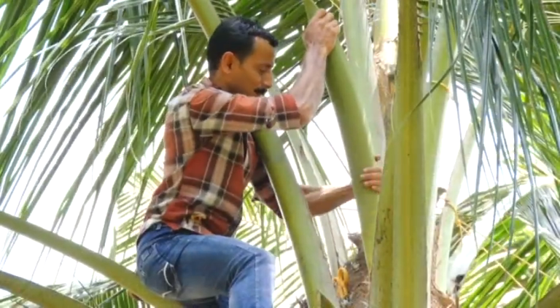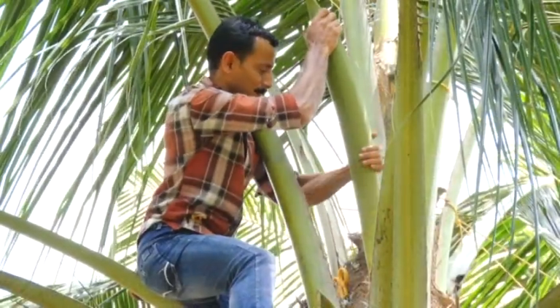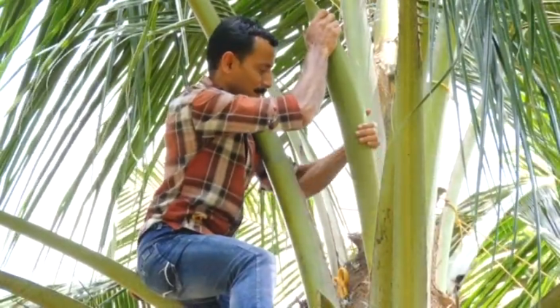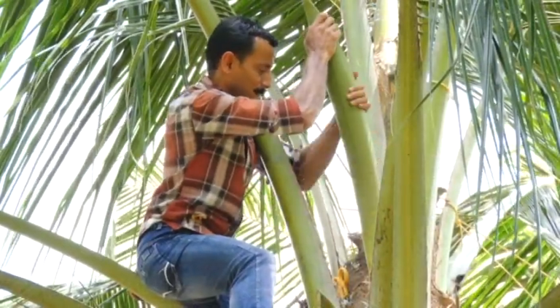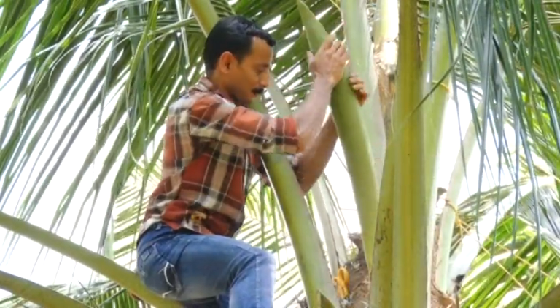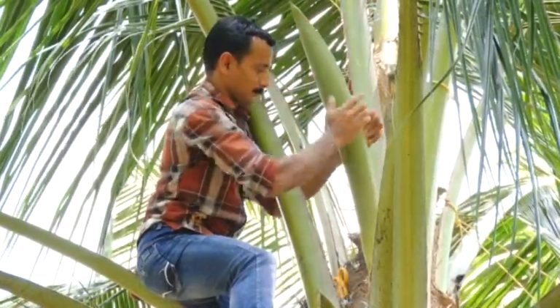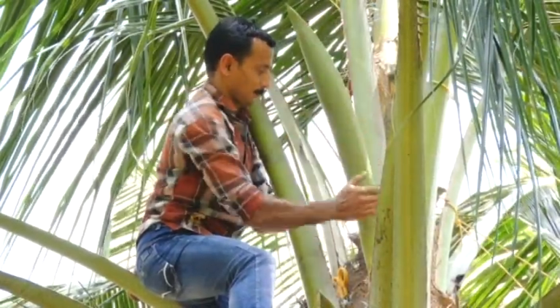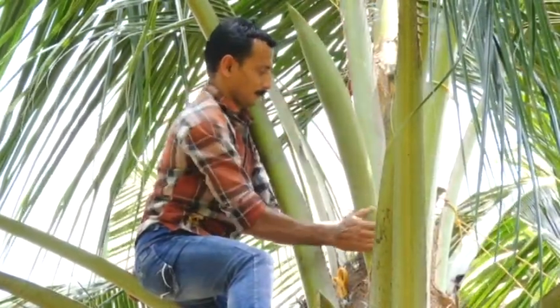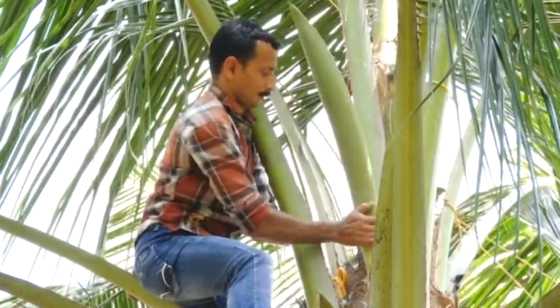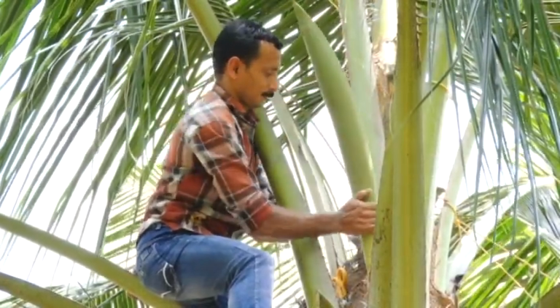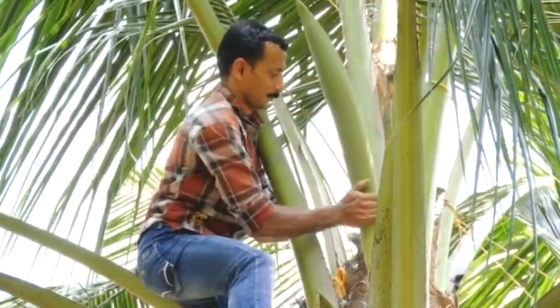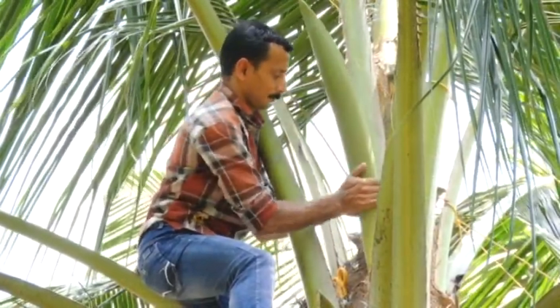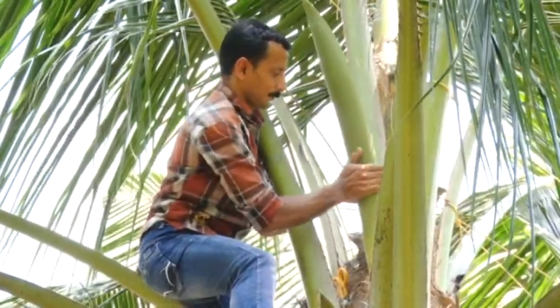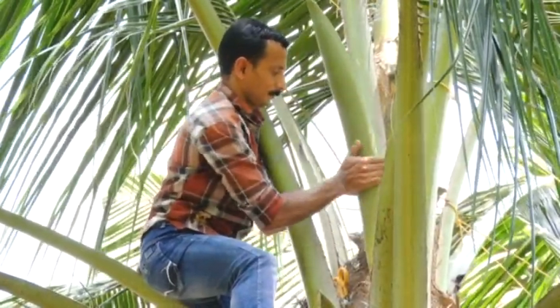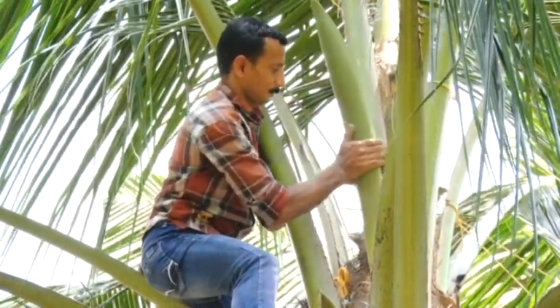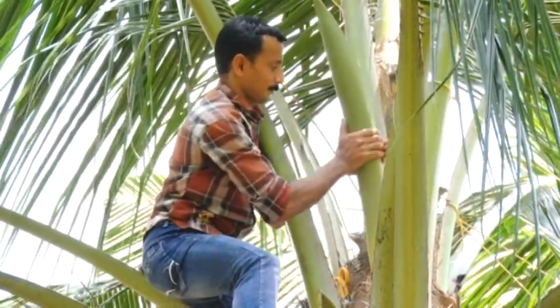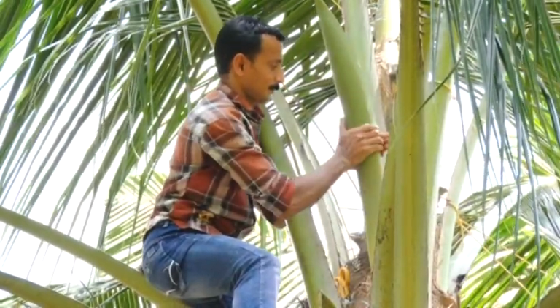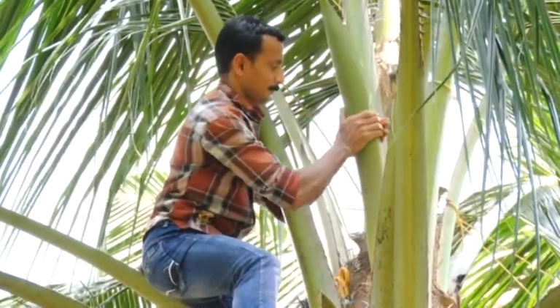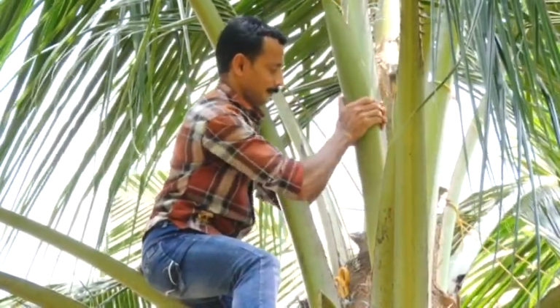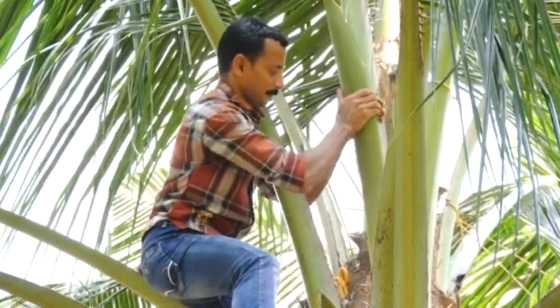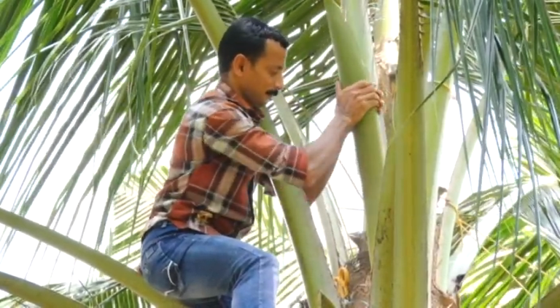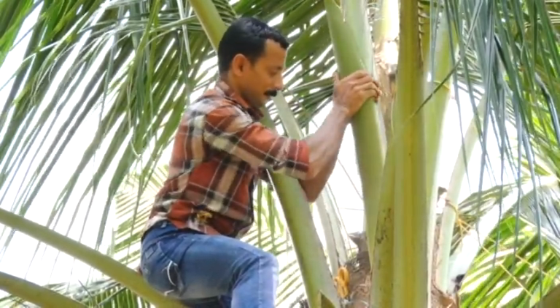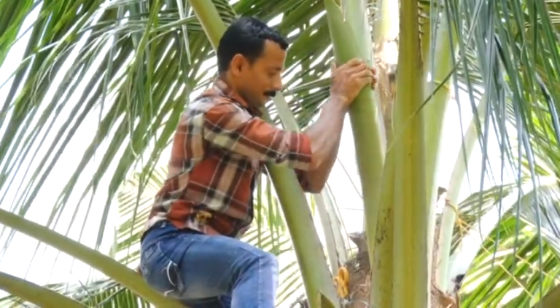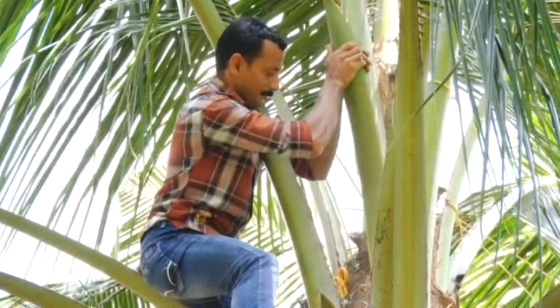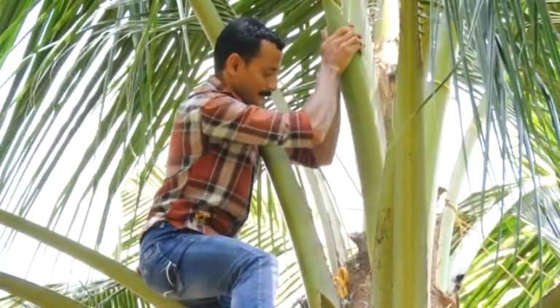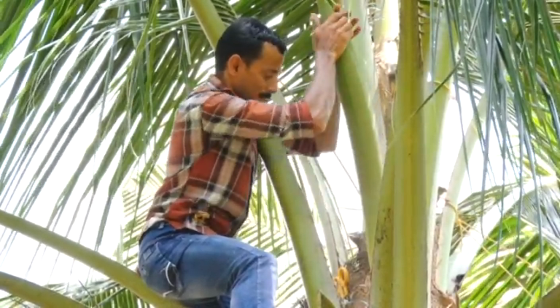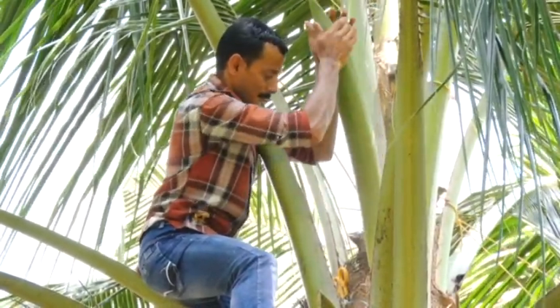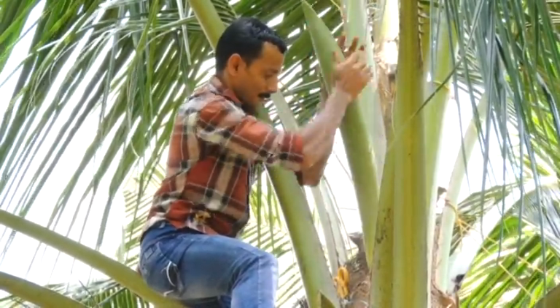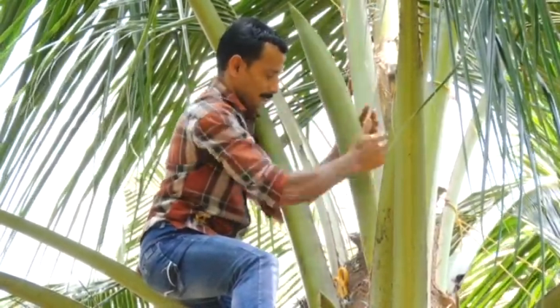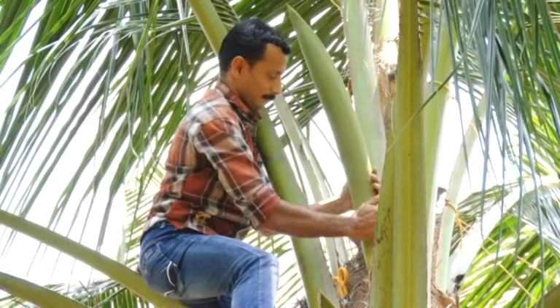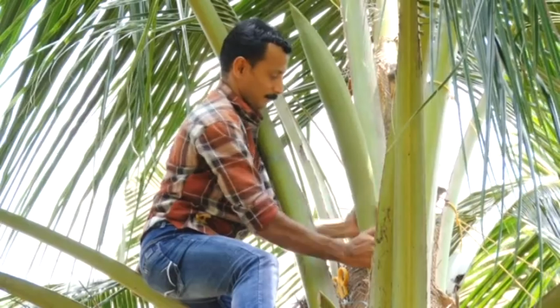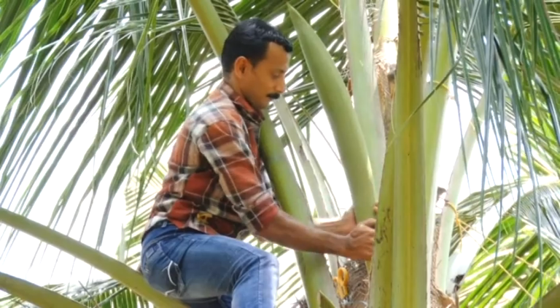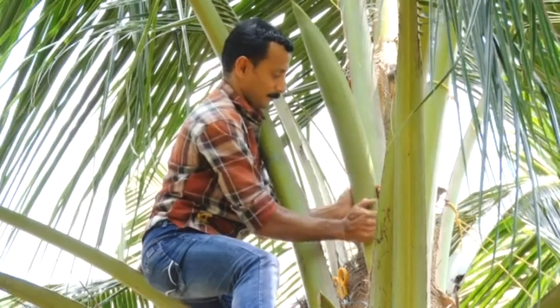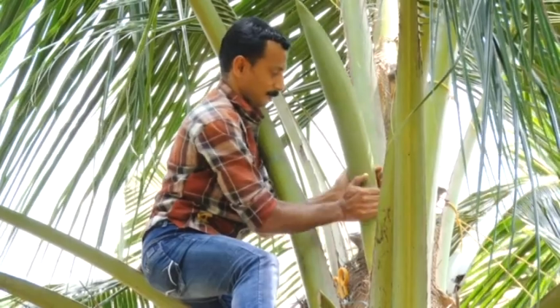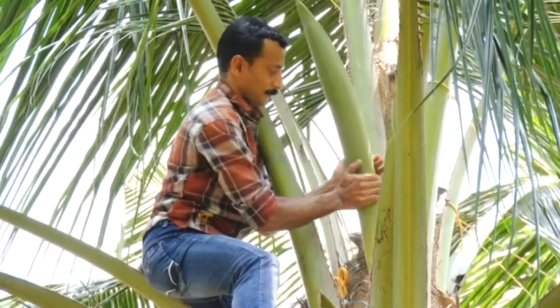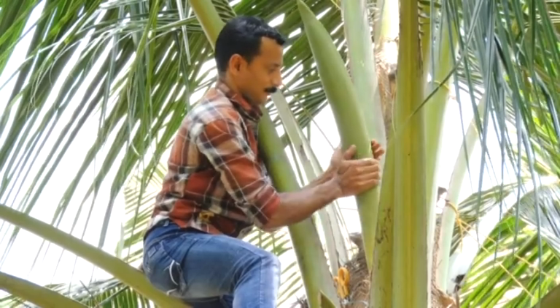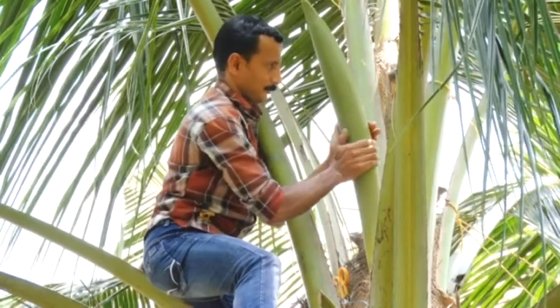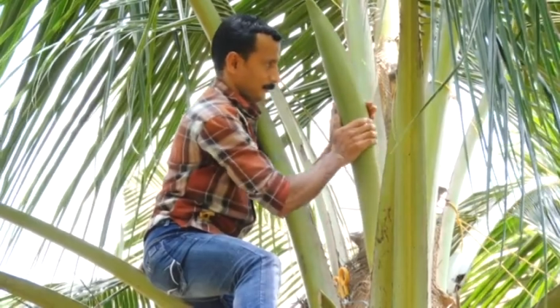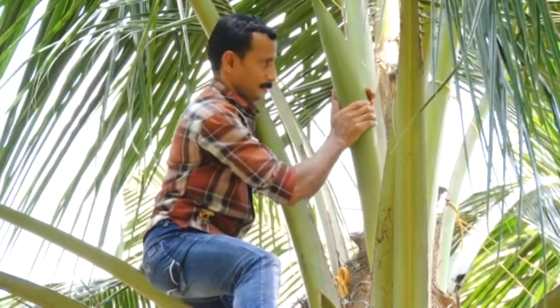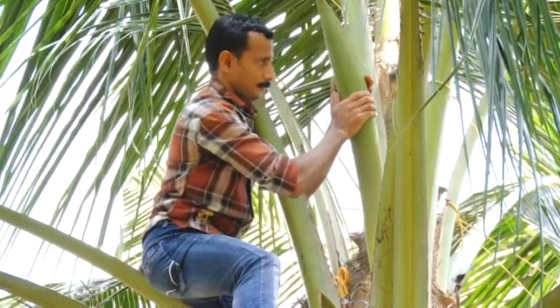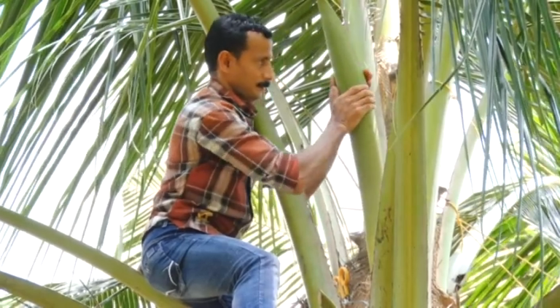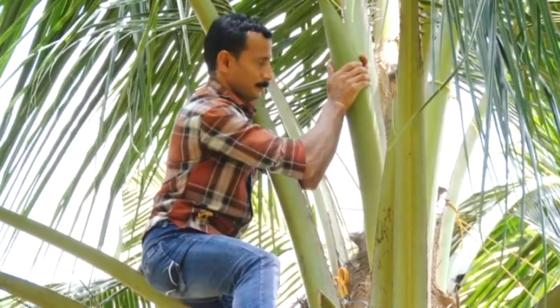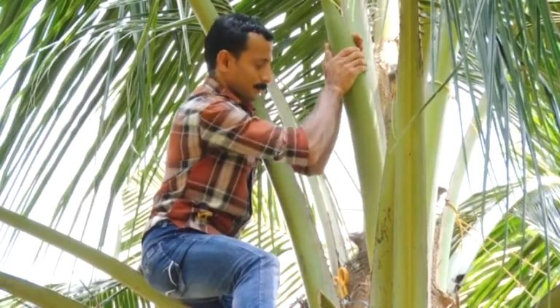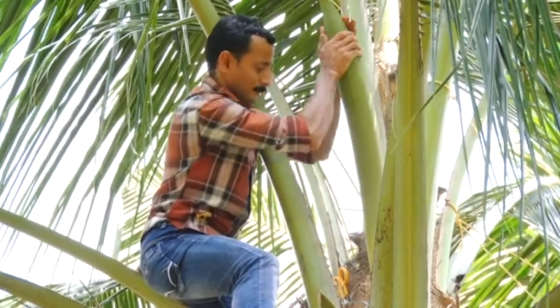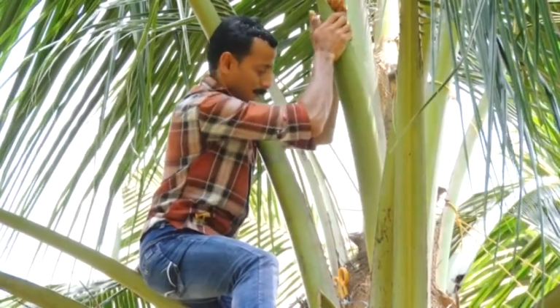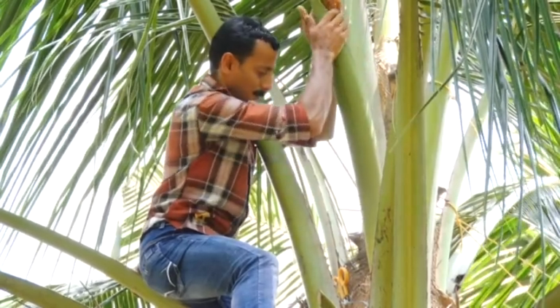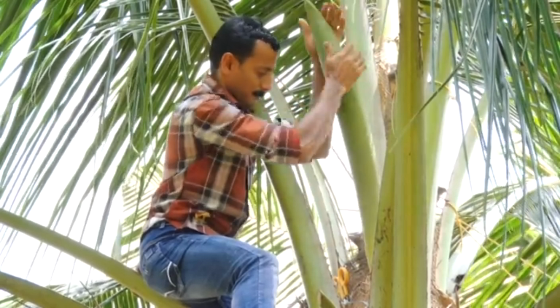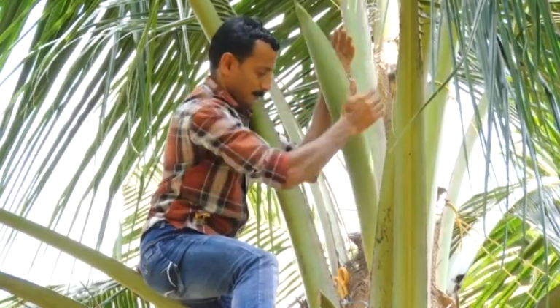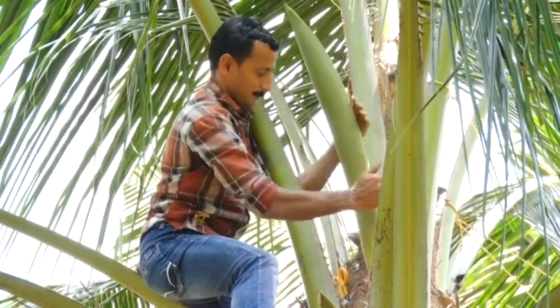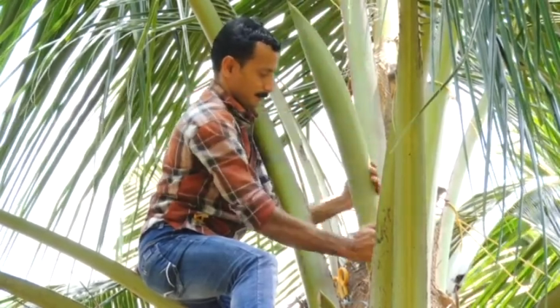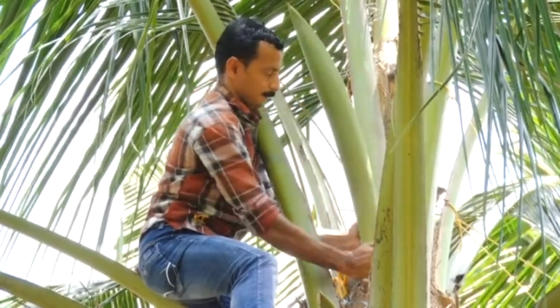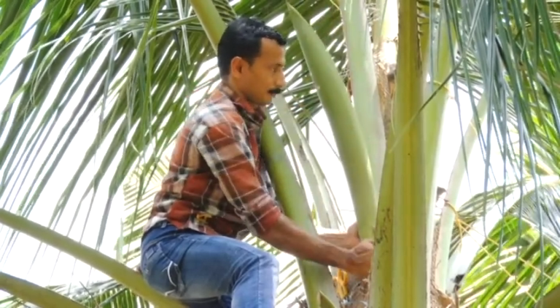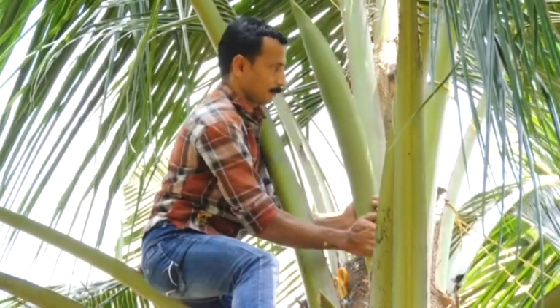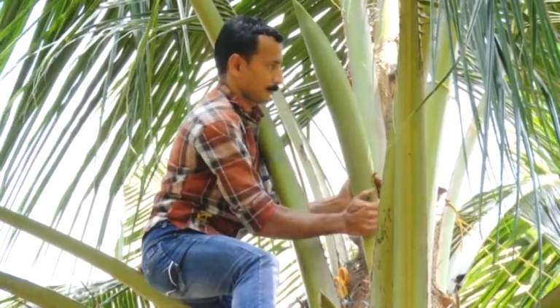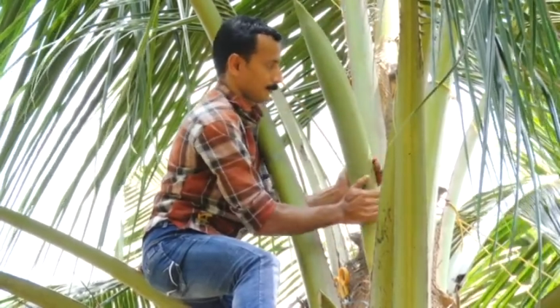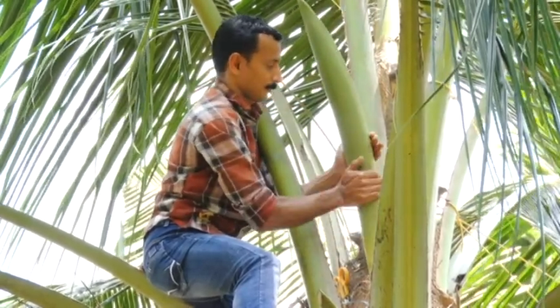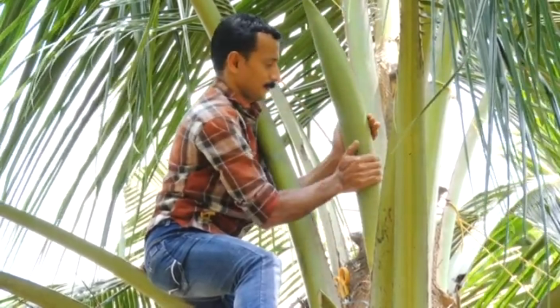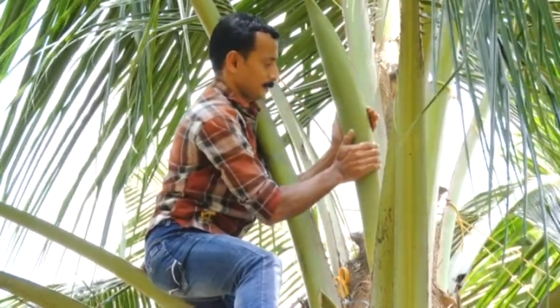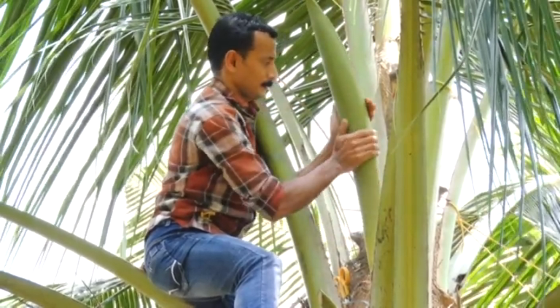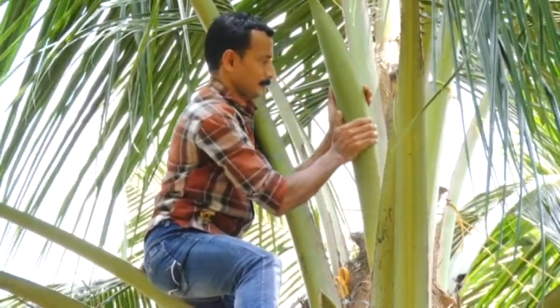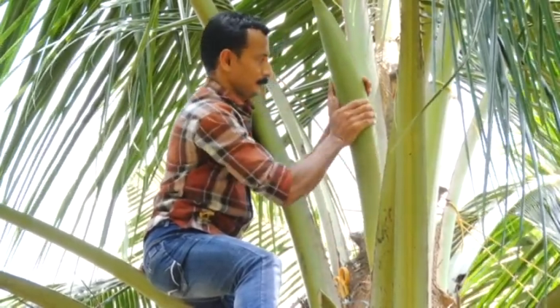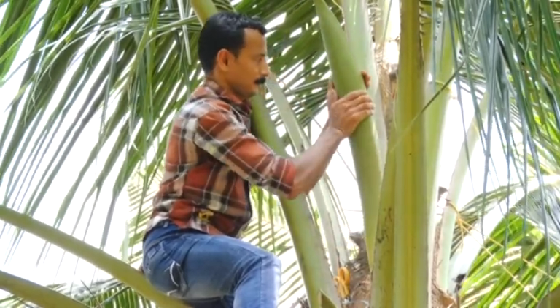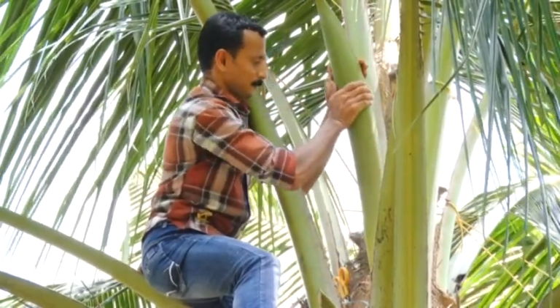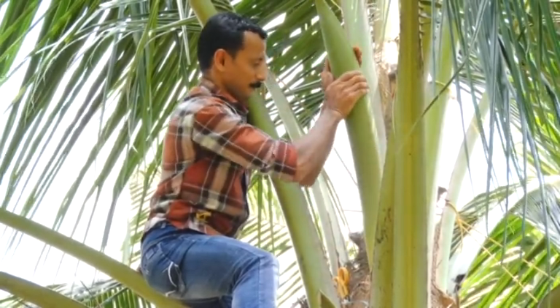Tapping is done on unopened spadix which is left with a few days to burst.